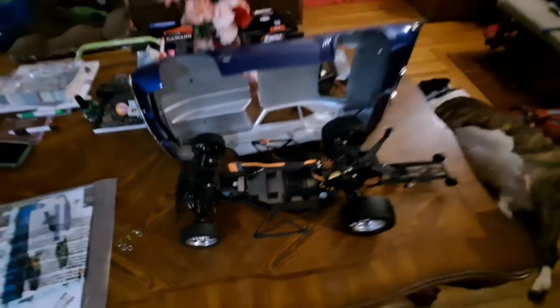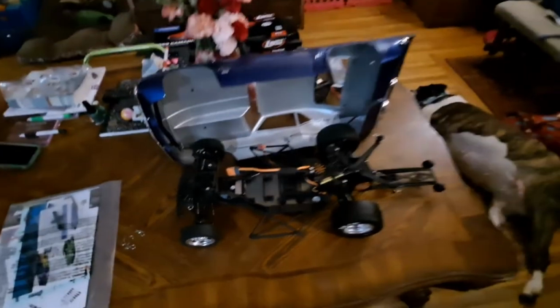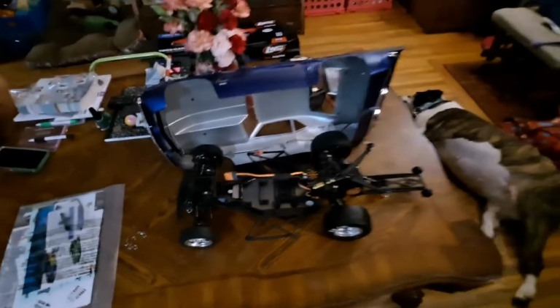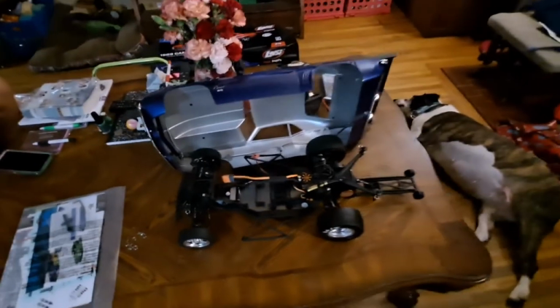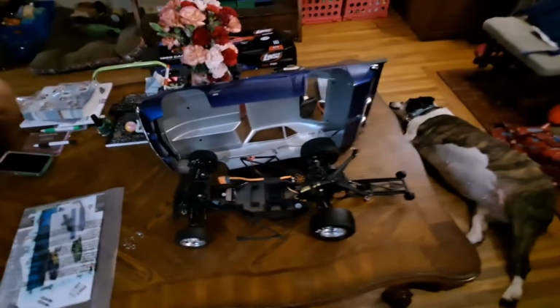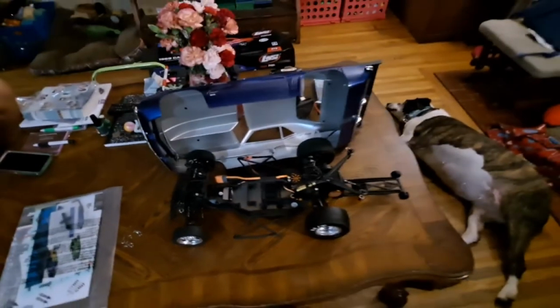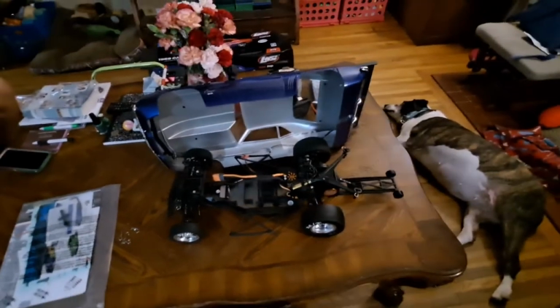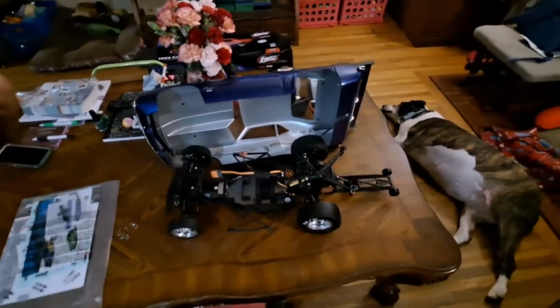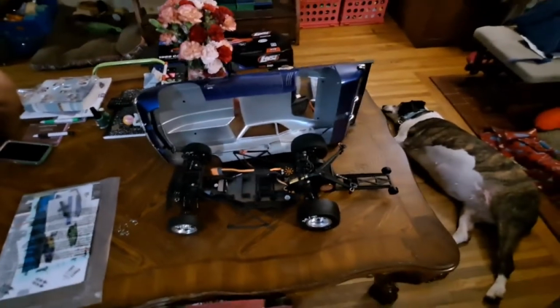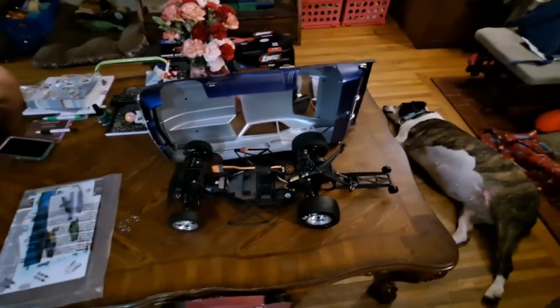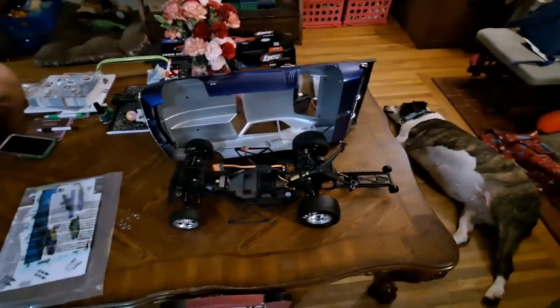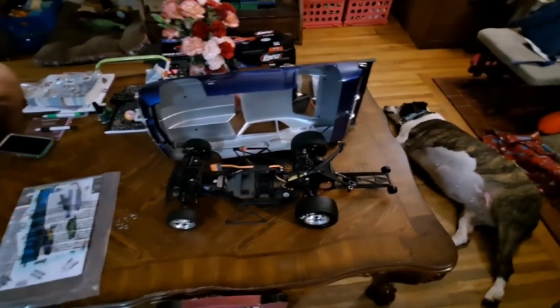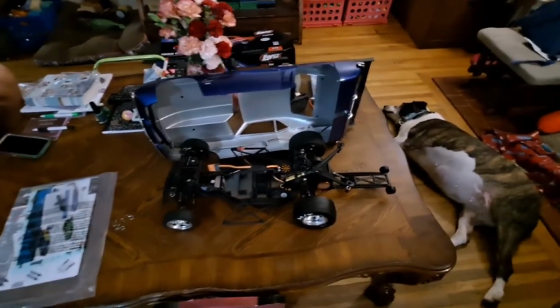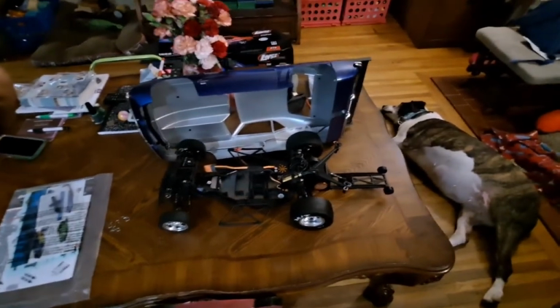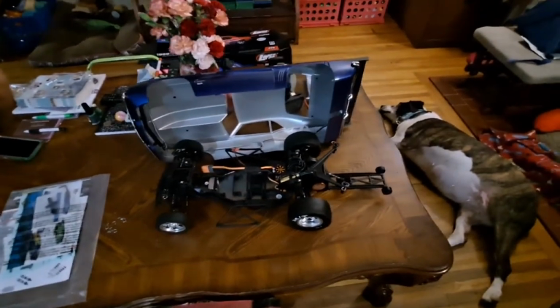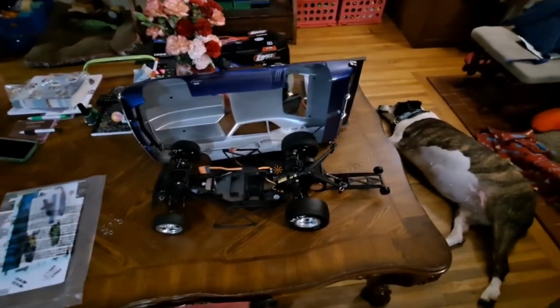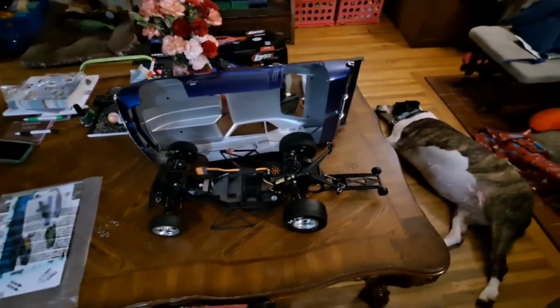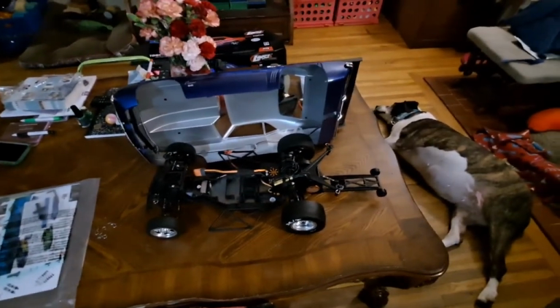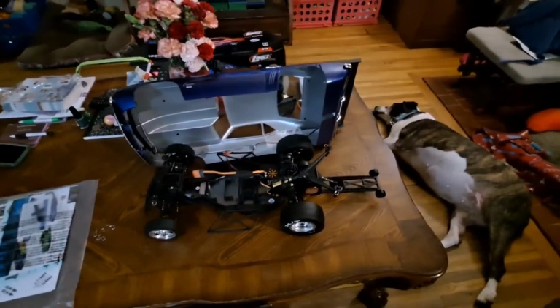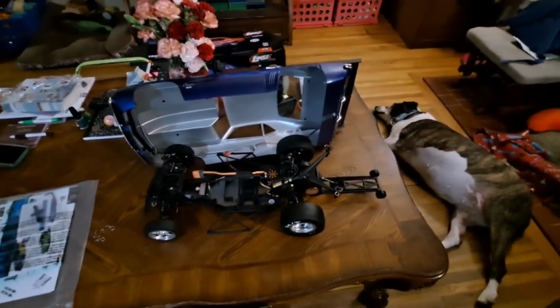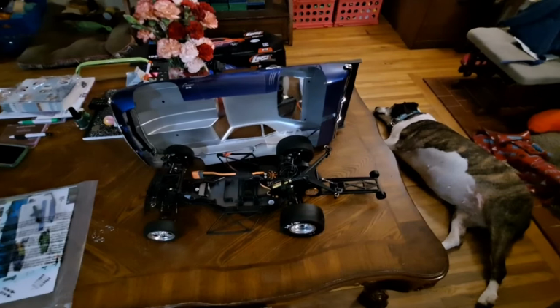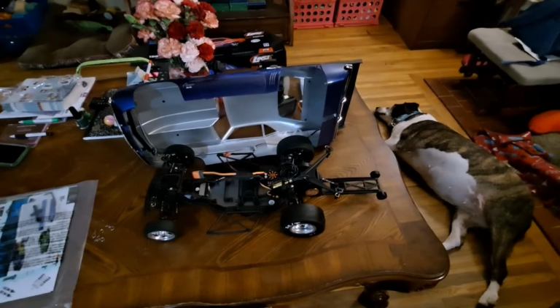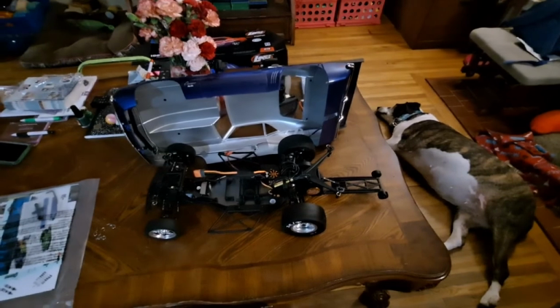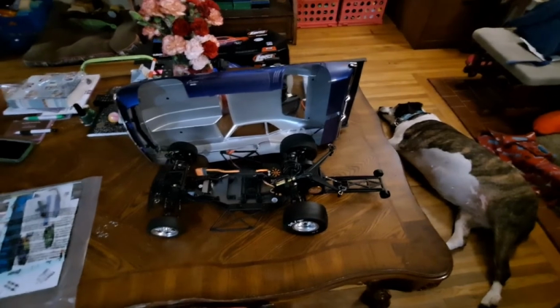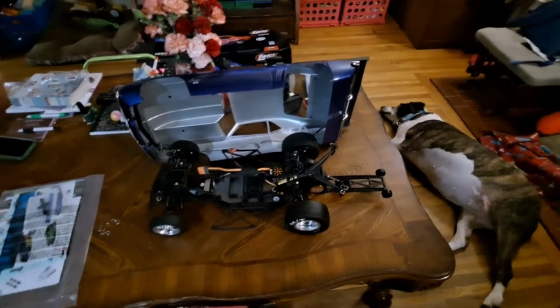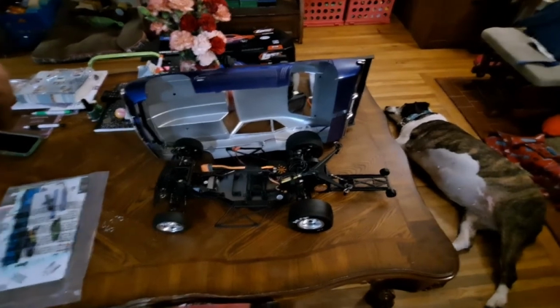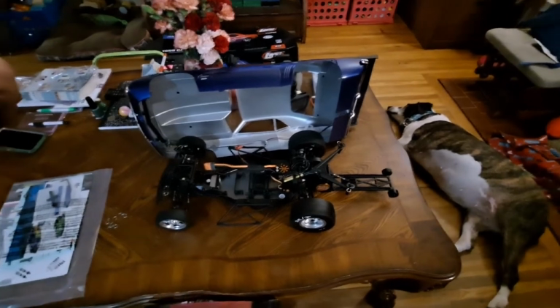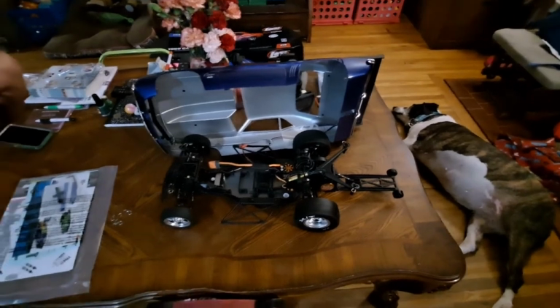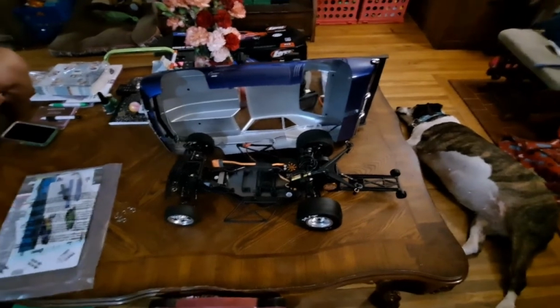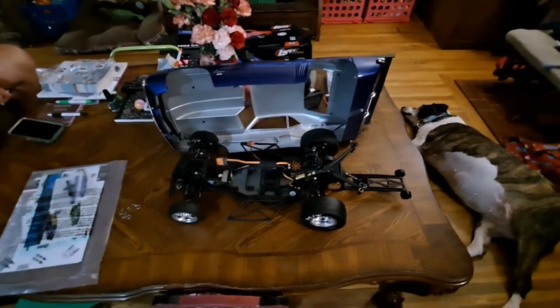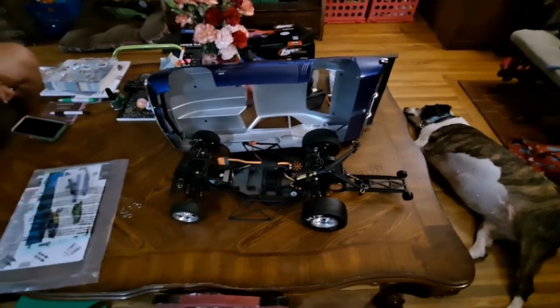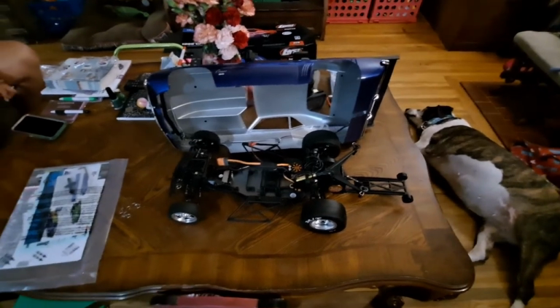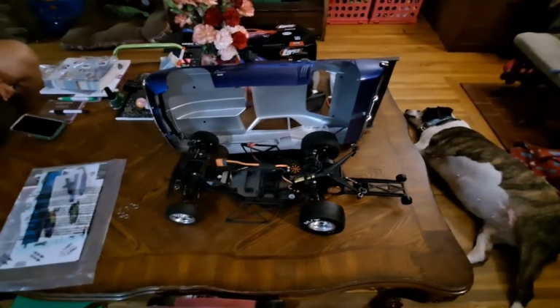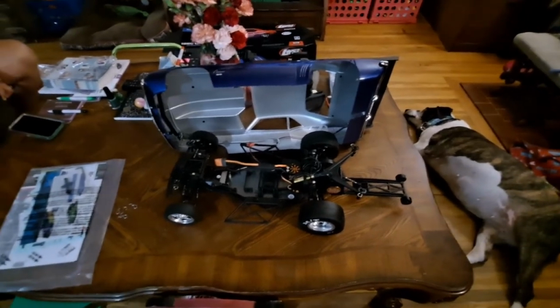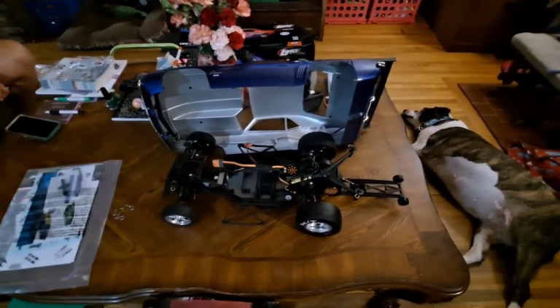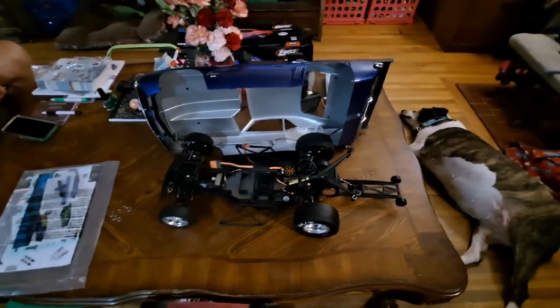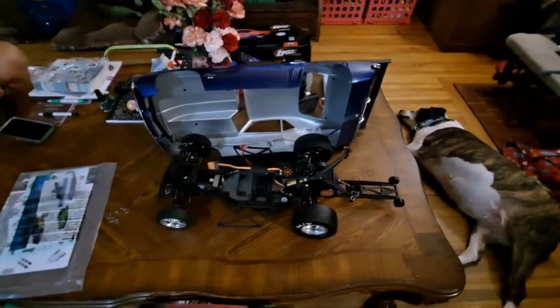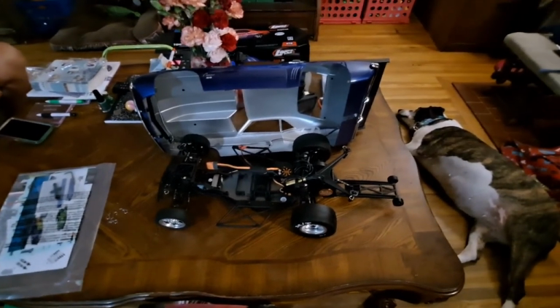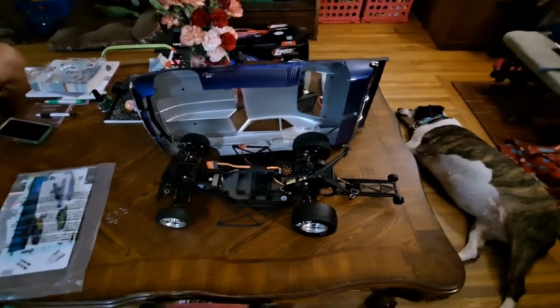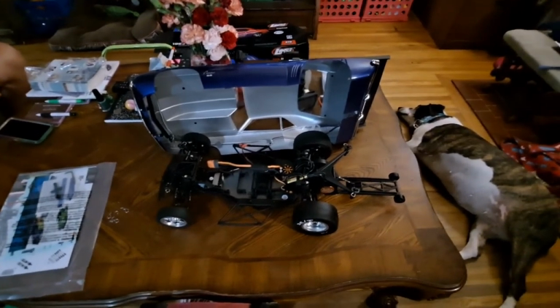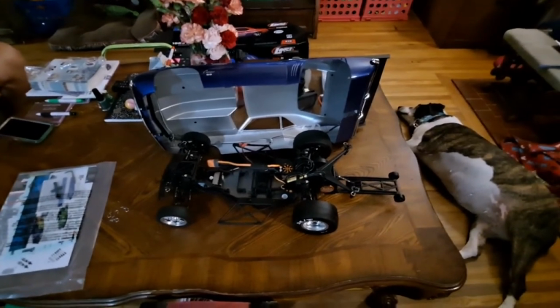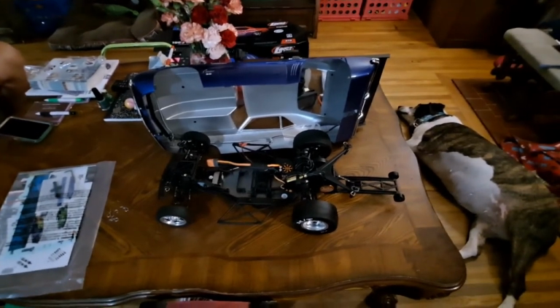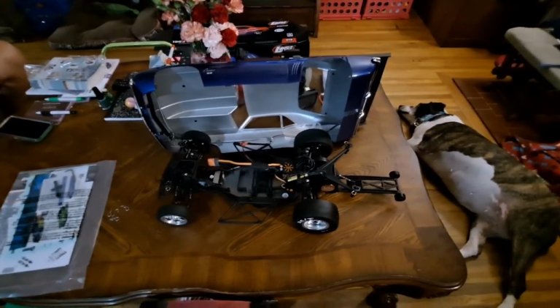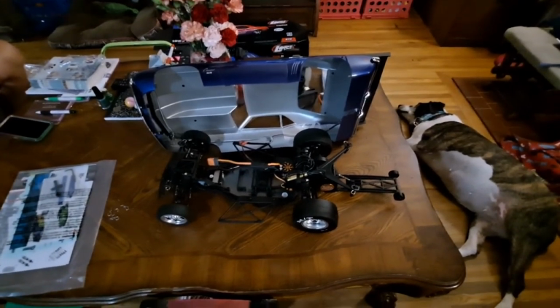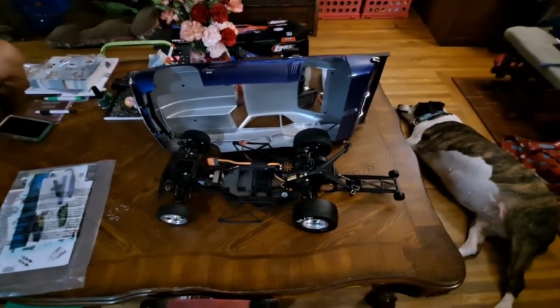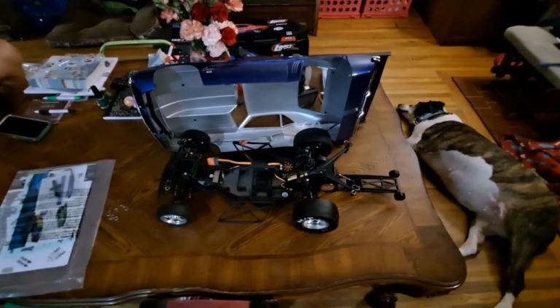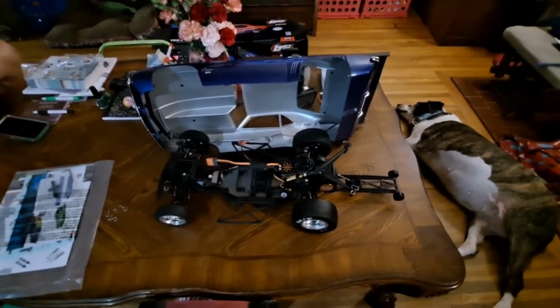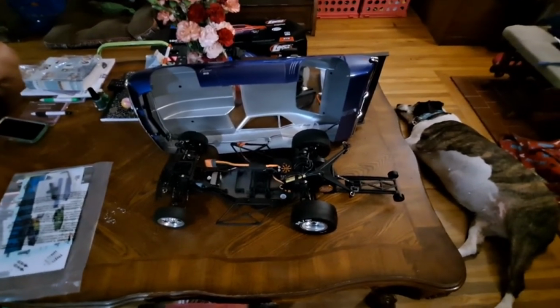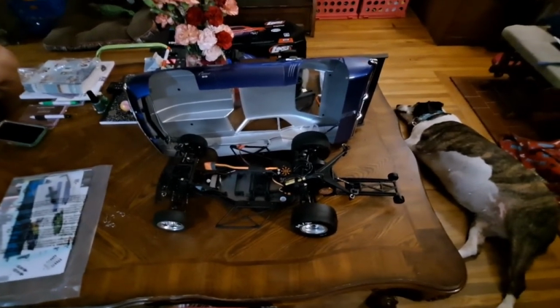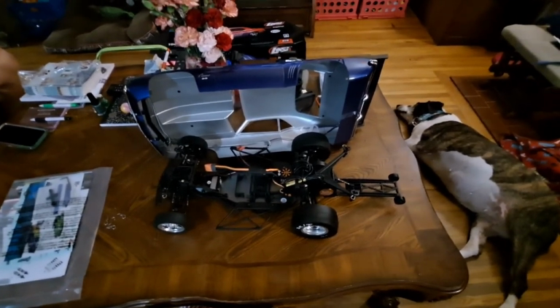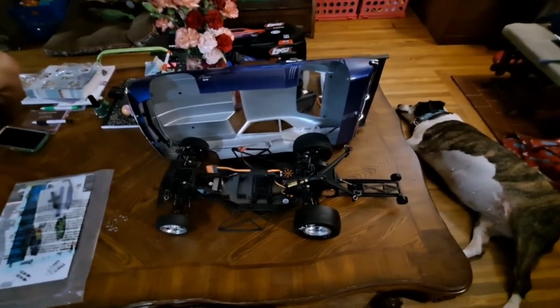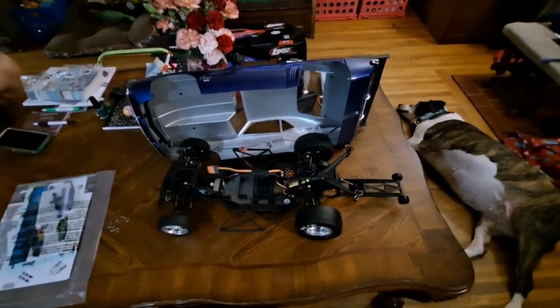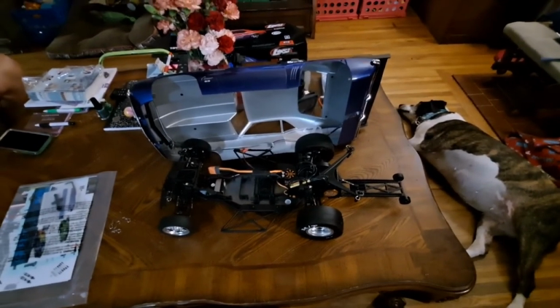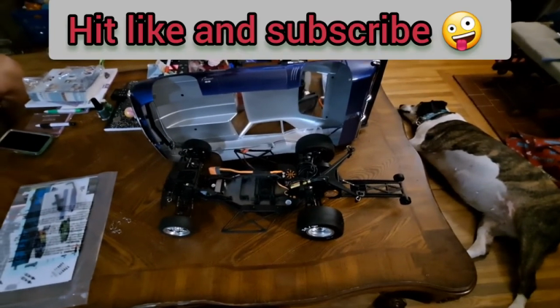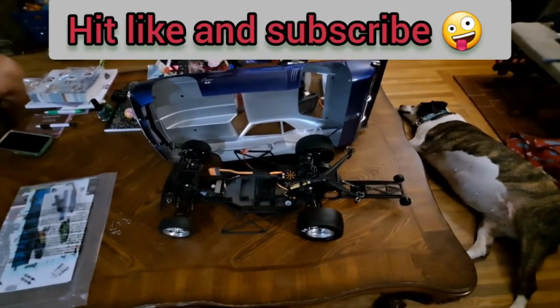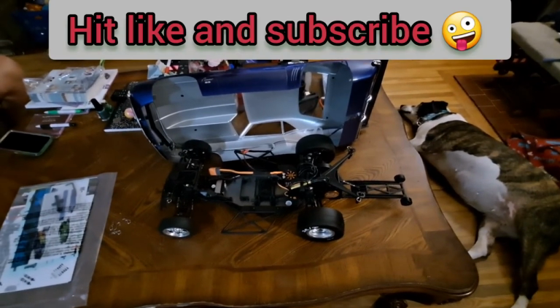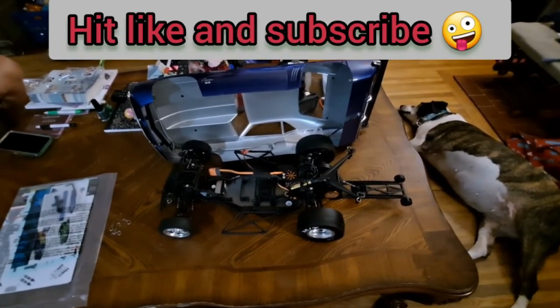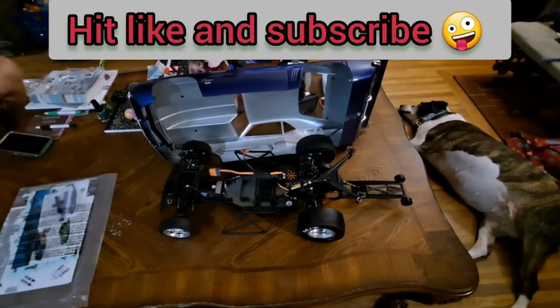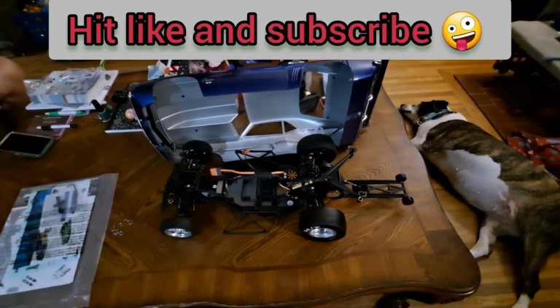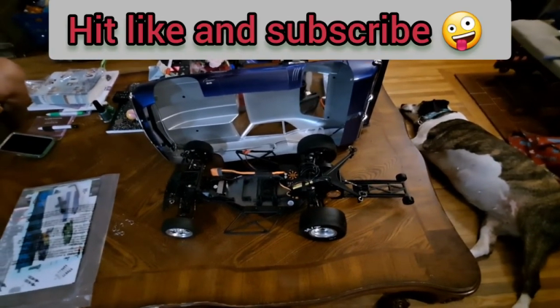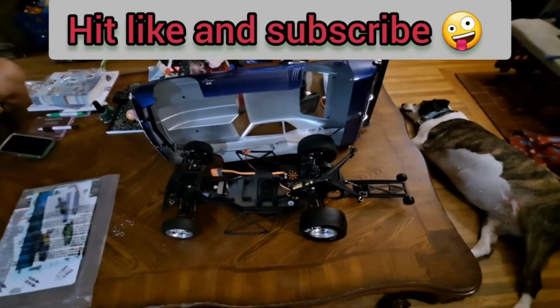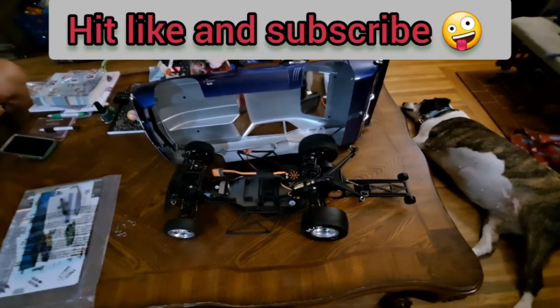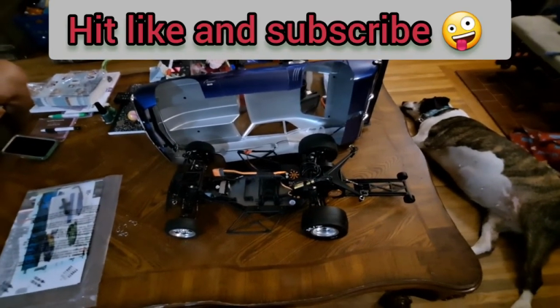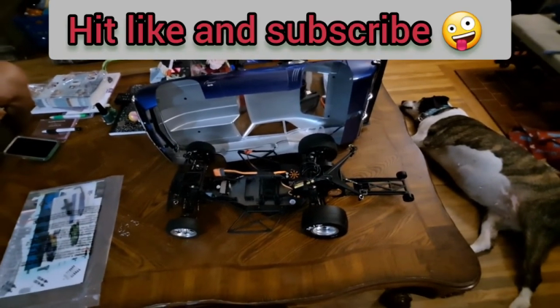I'm gonna see if I've got a battery pack charged up that fits in it, and we'll take it out and see what it does.